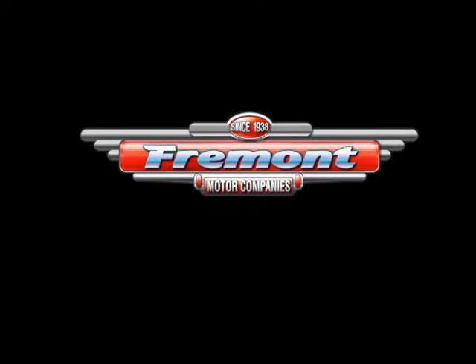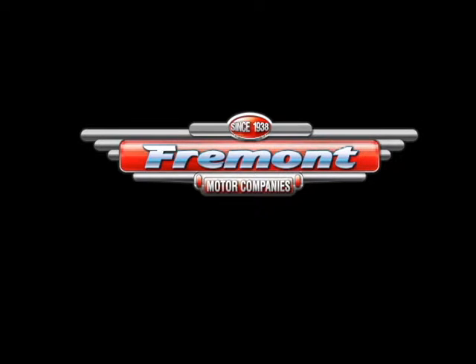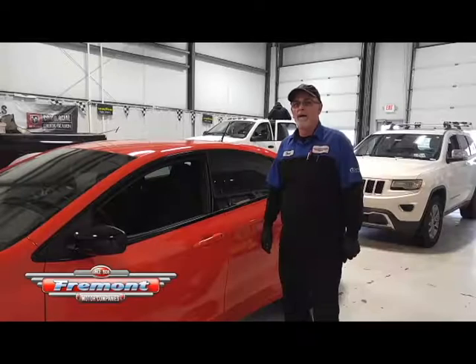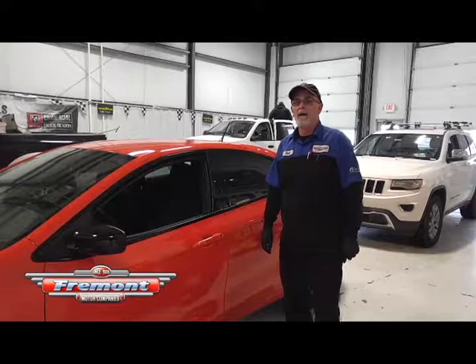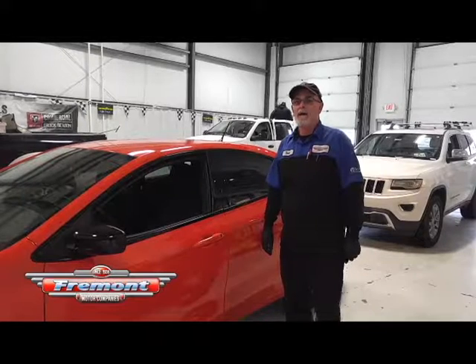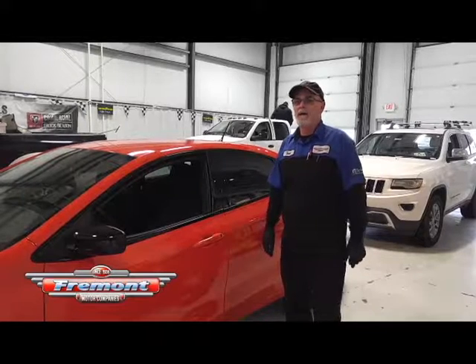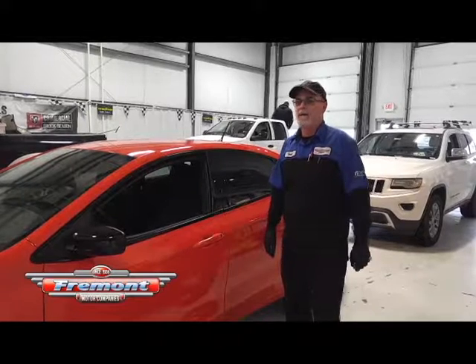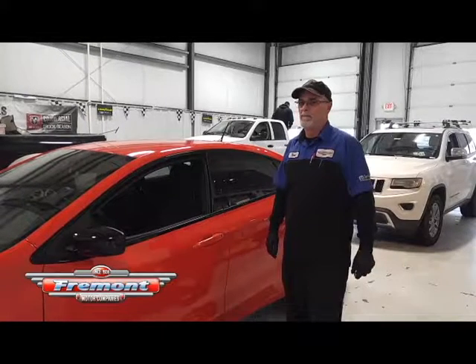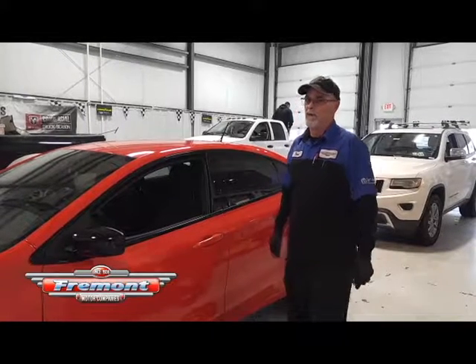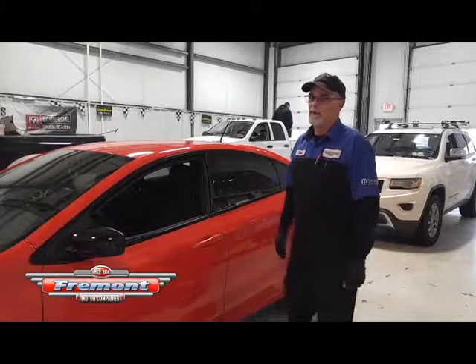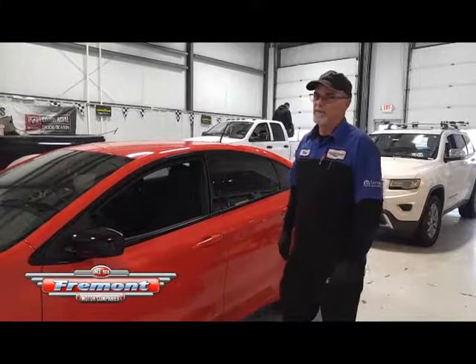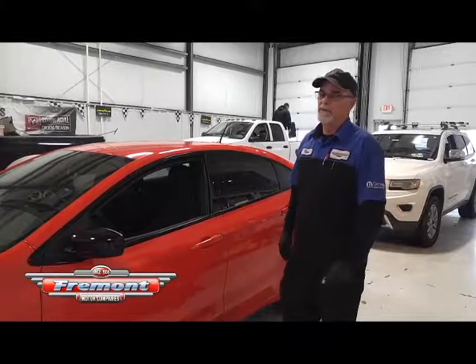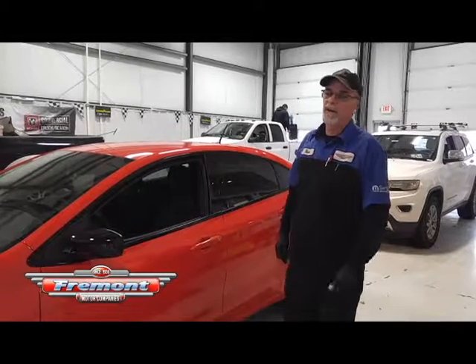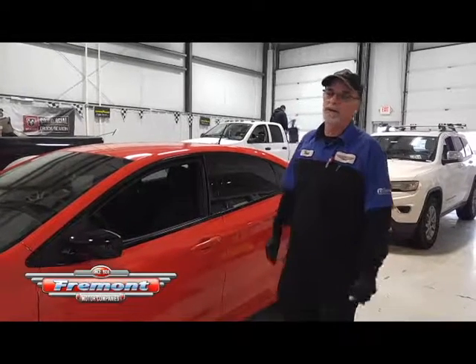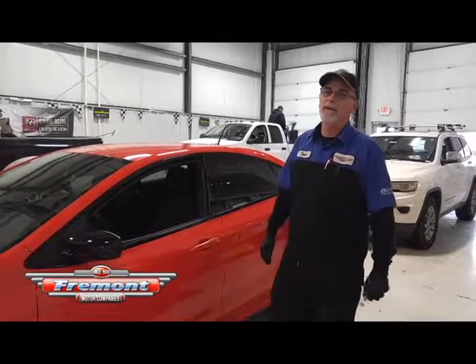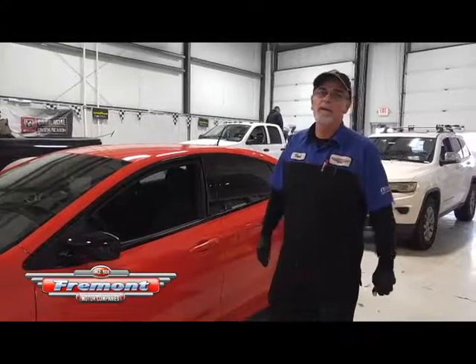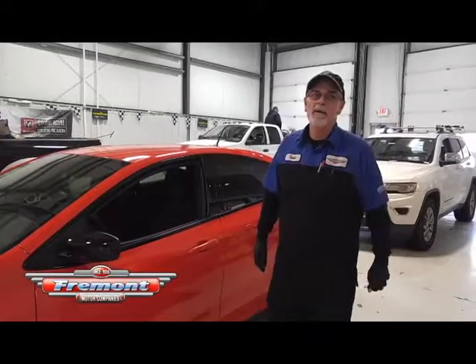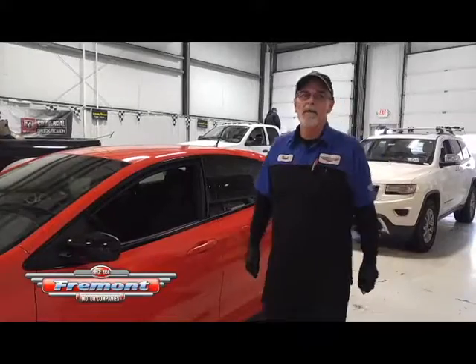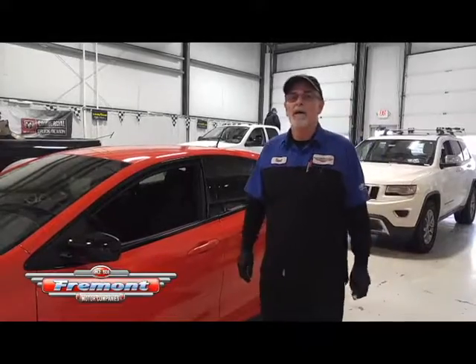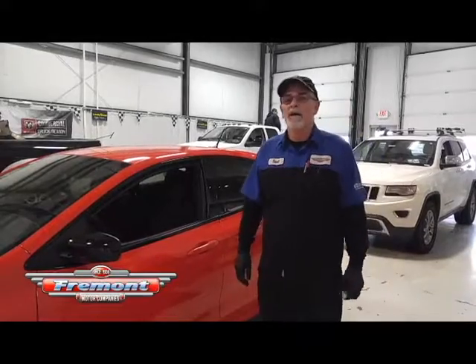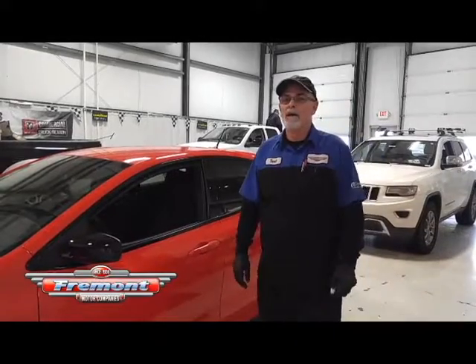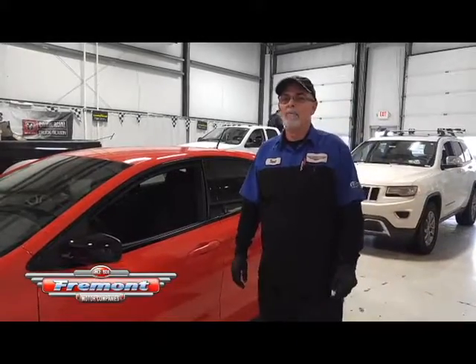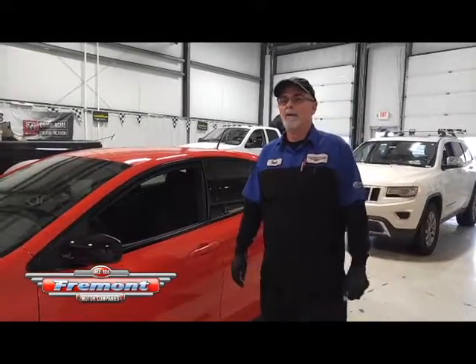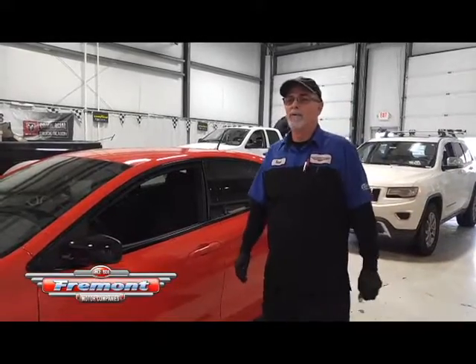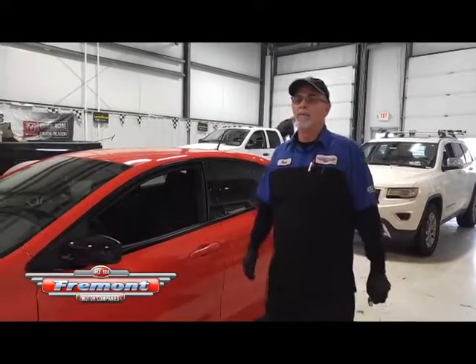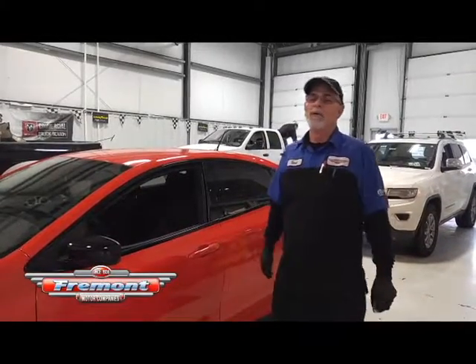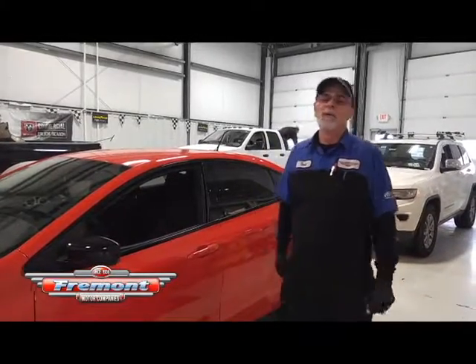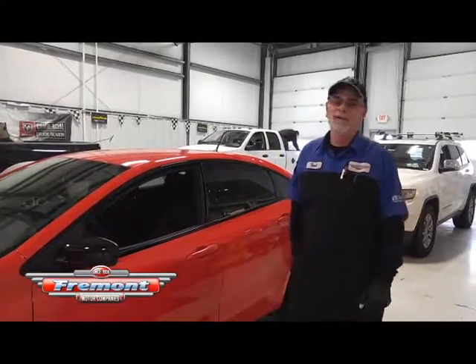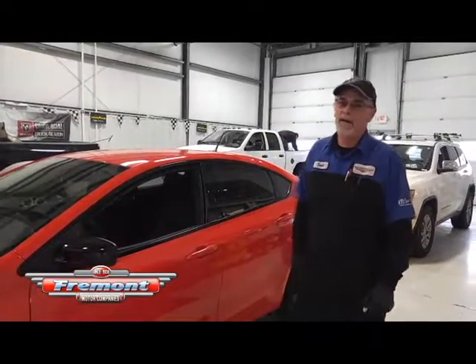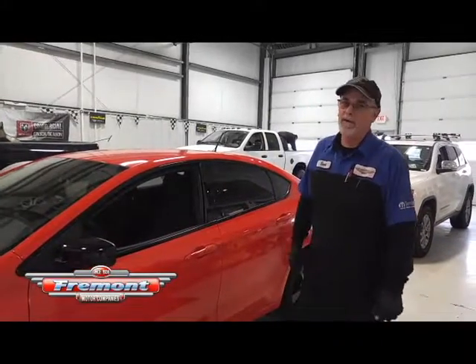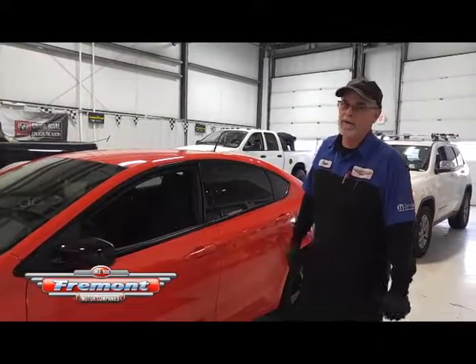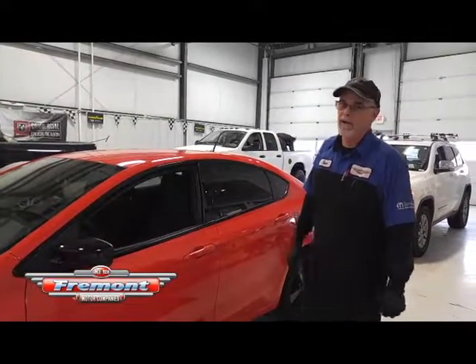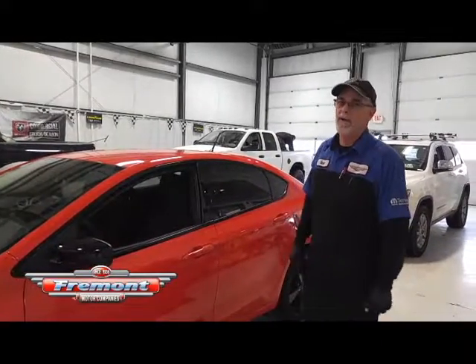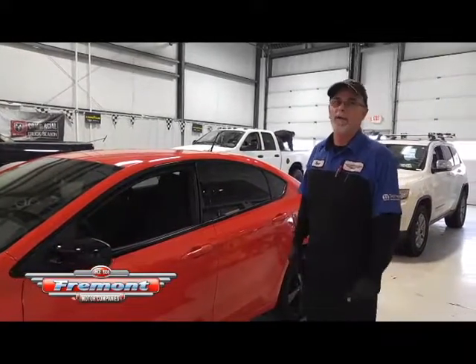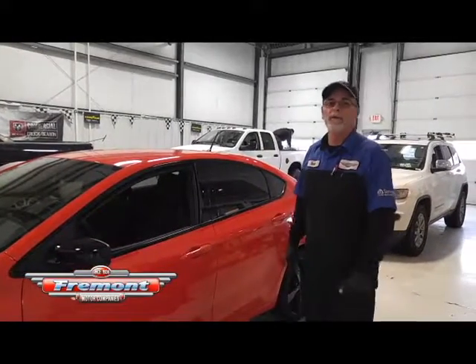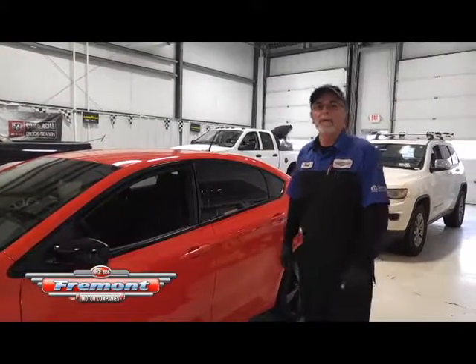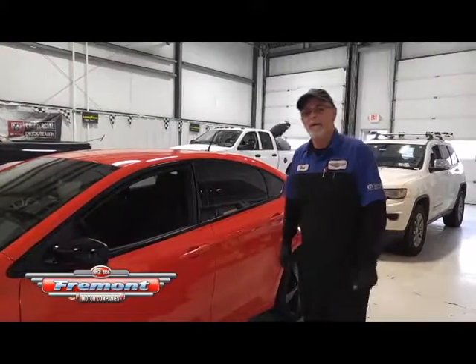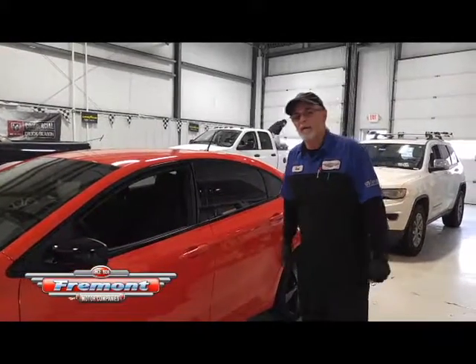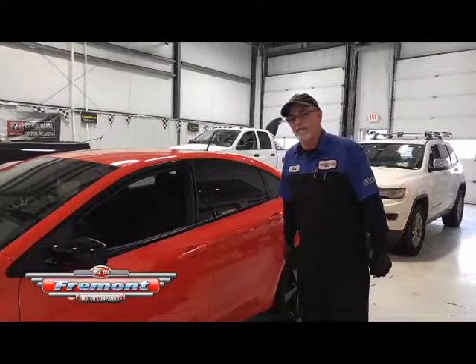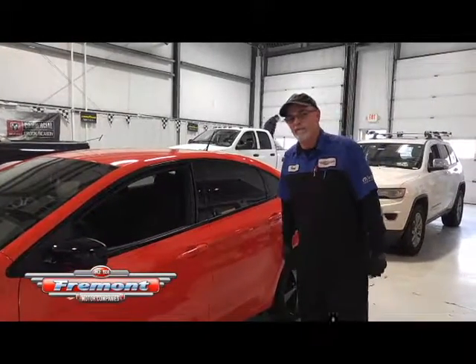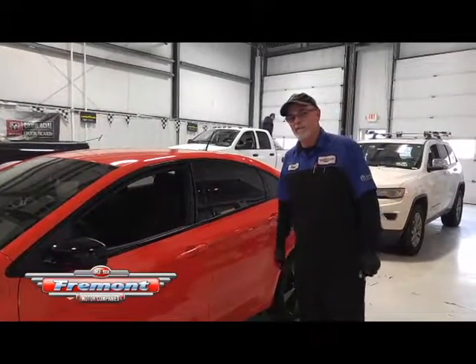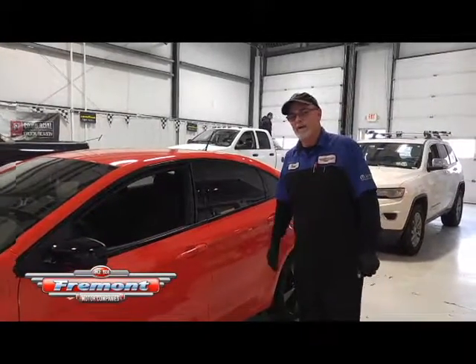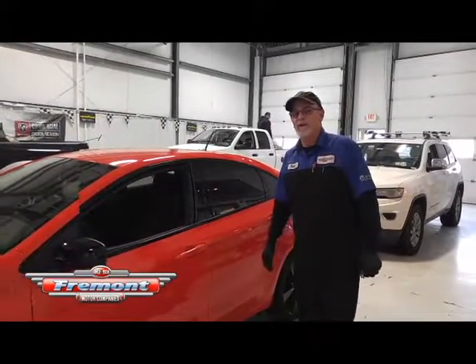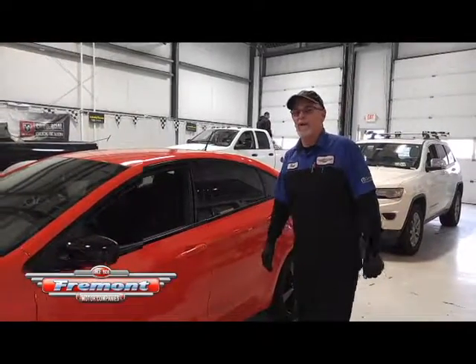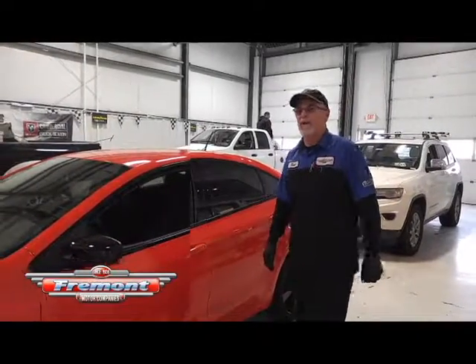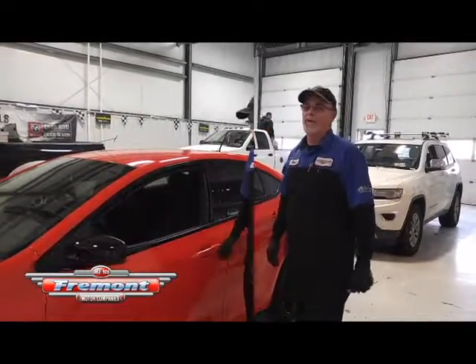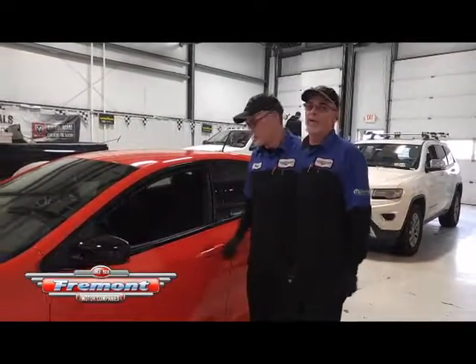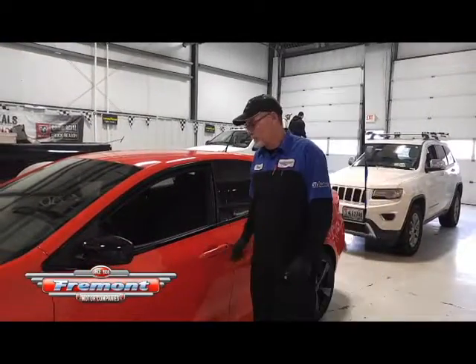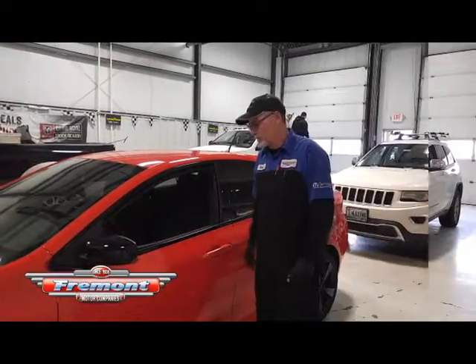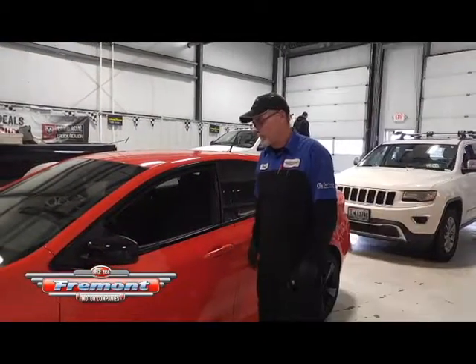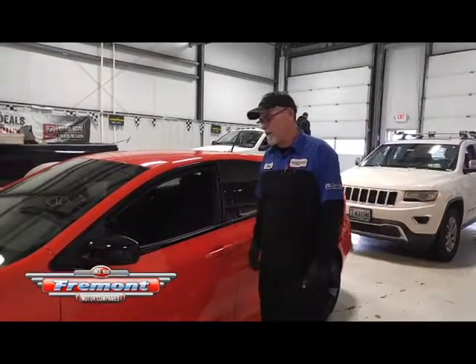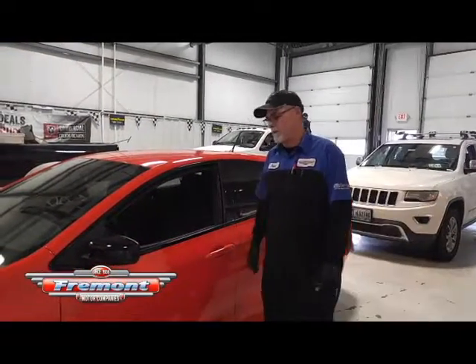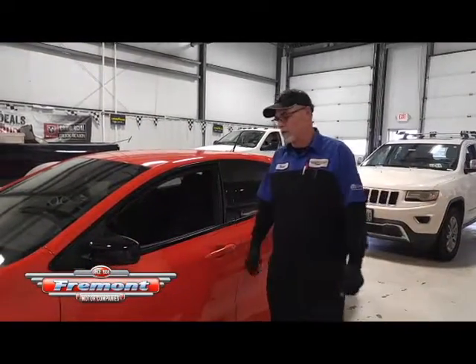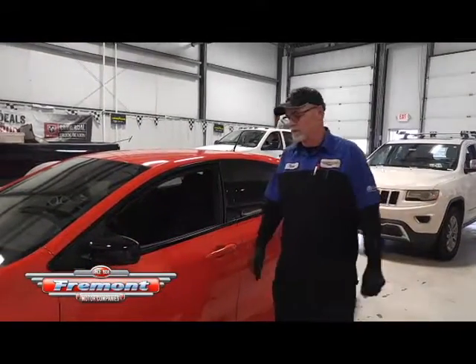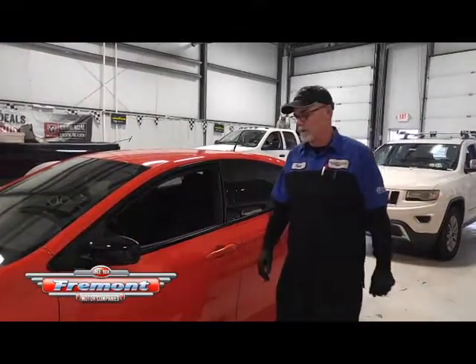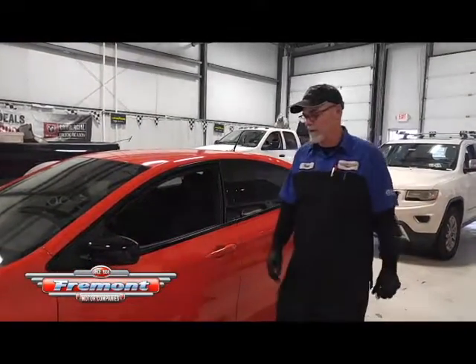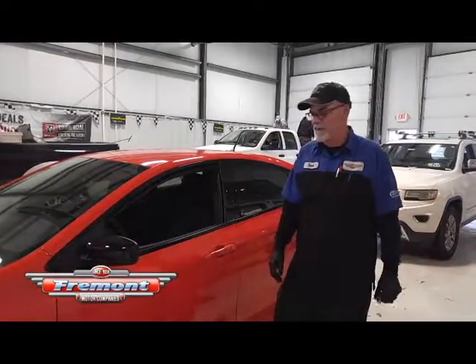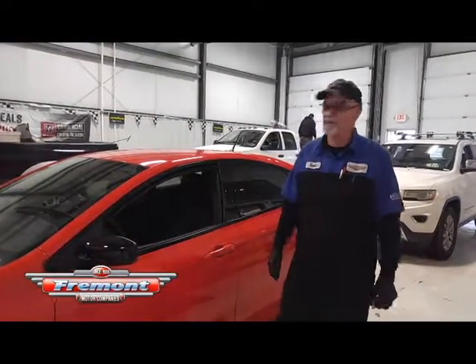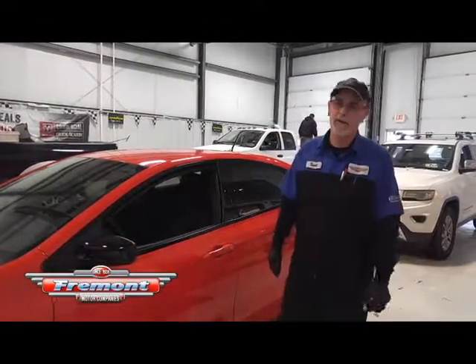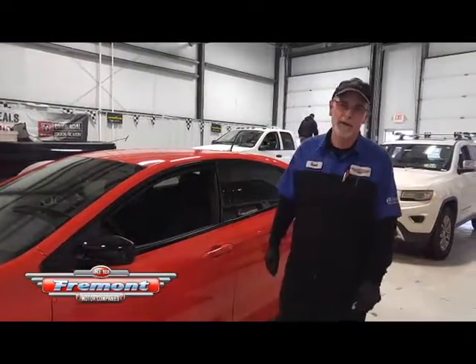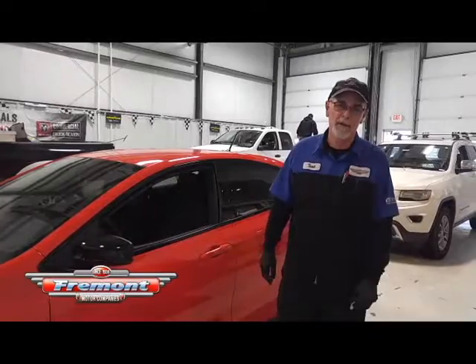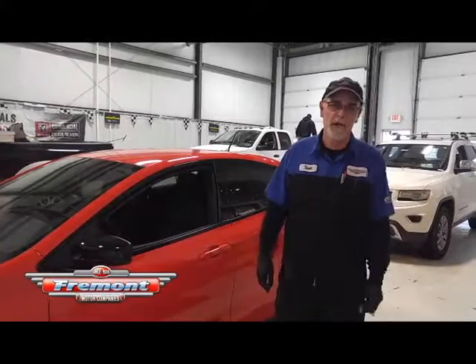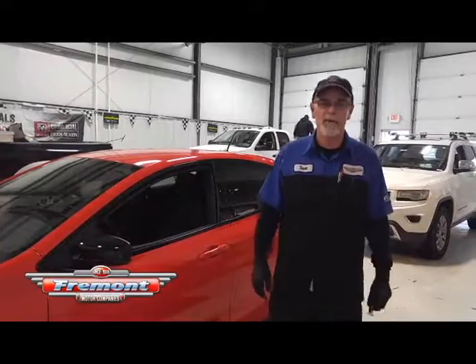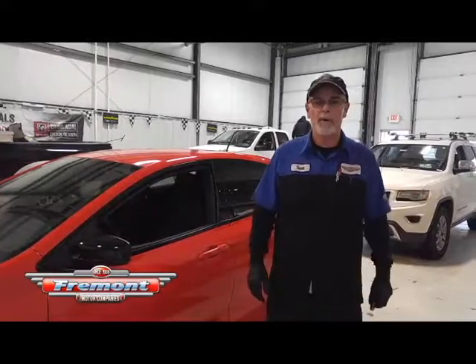Hi, my name is Scott and I'm a Lube Tire Tech here at Fremont Casper. Today we're going to show you how to check your tire pressures.